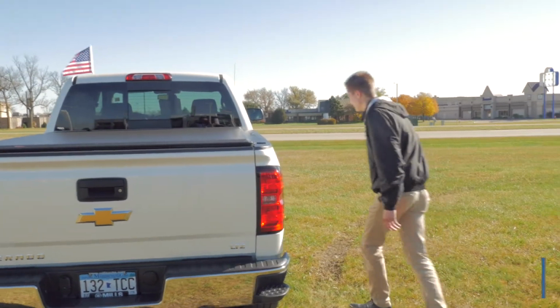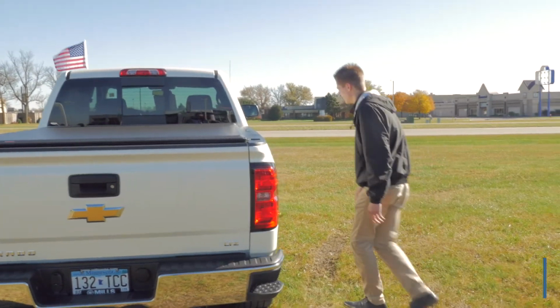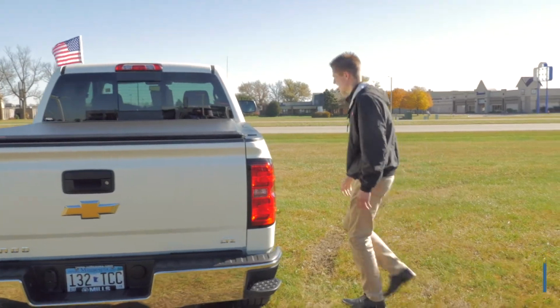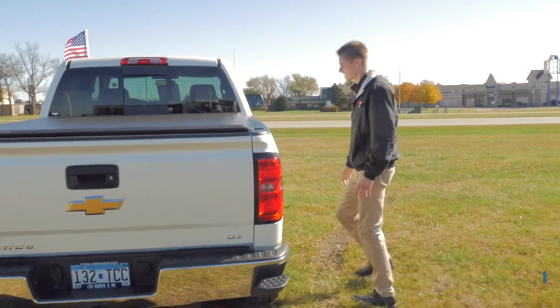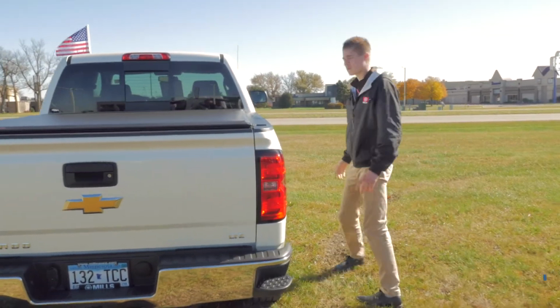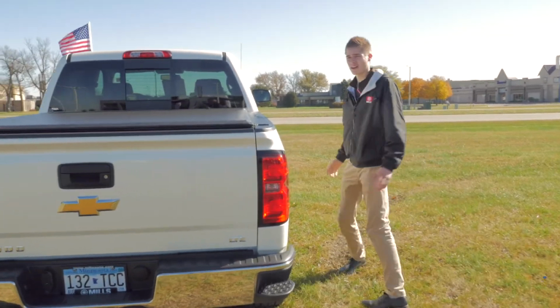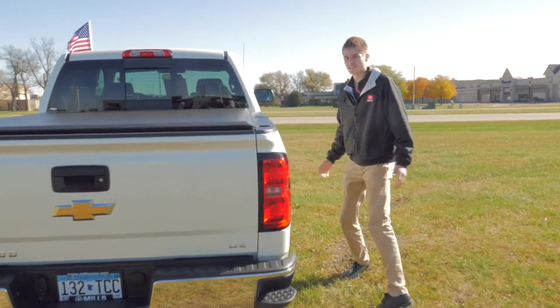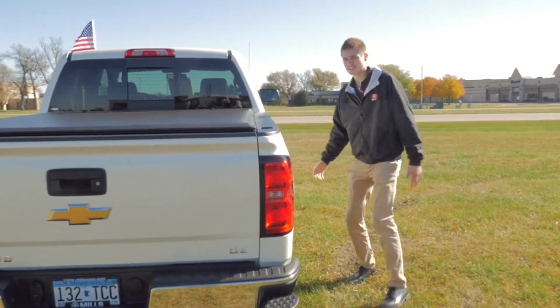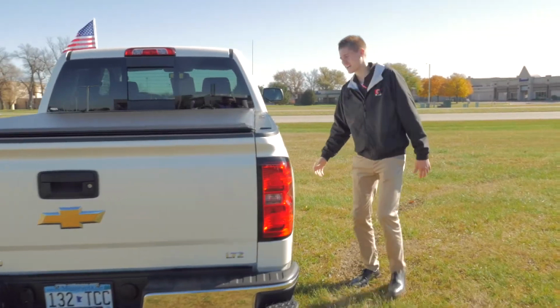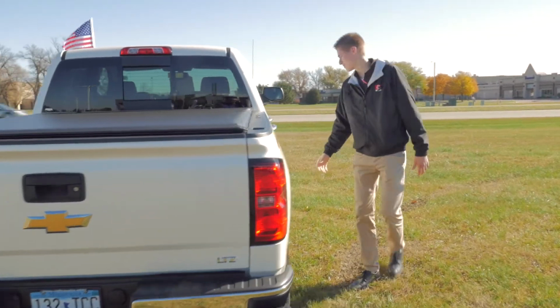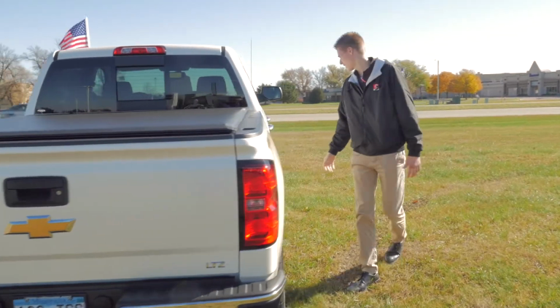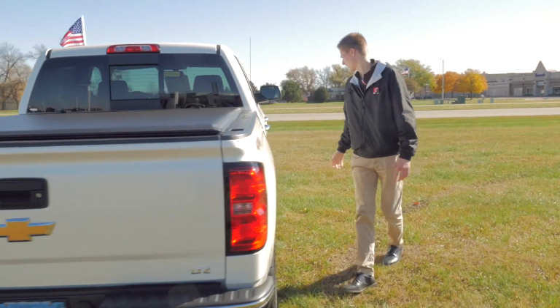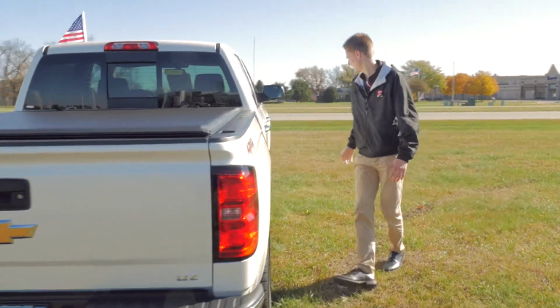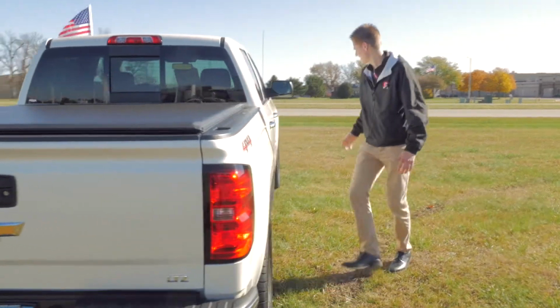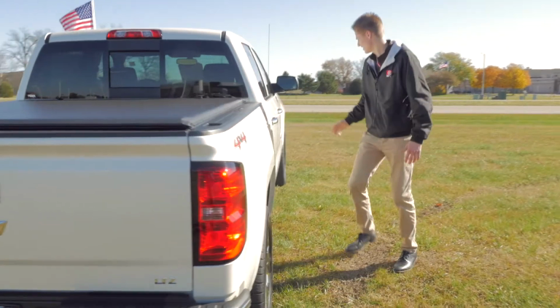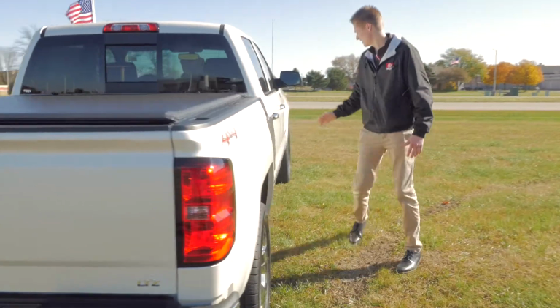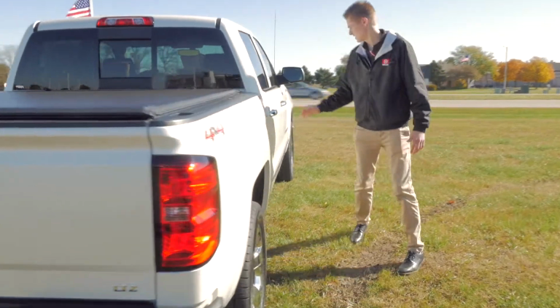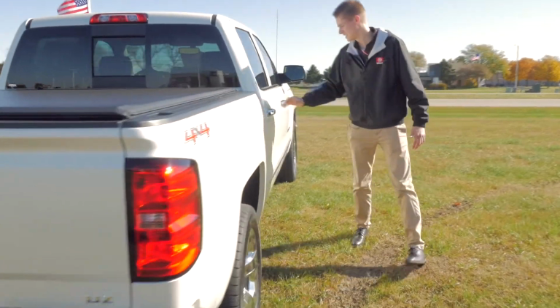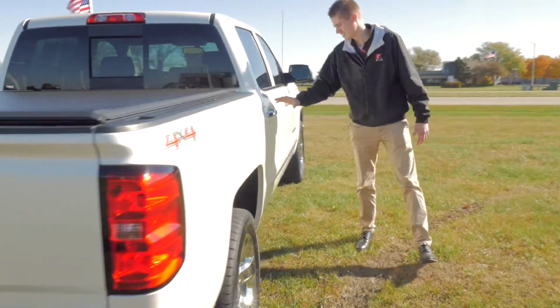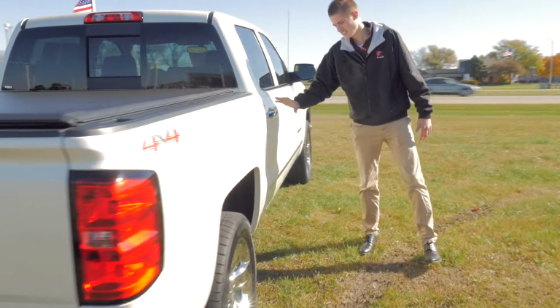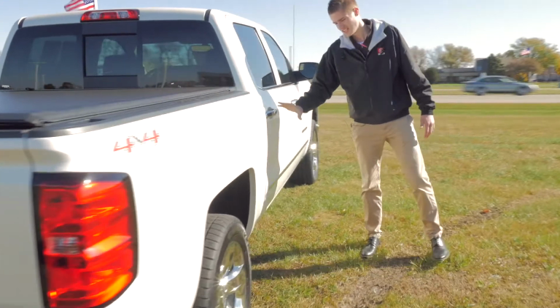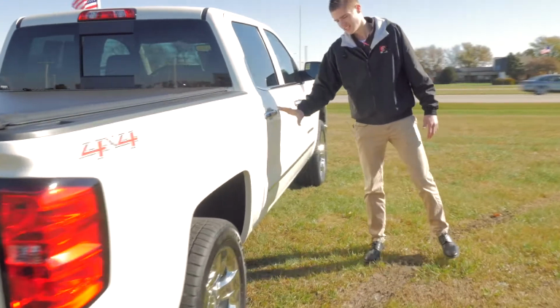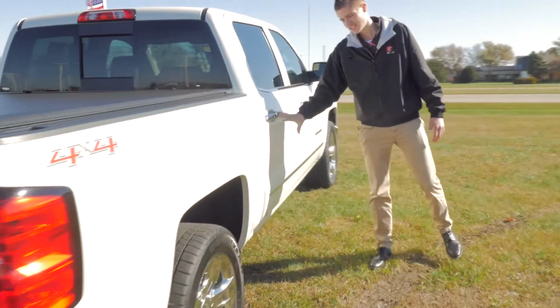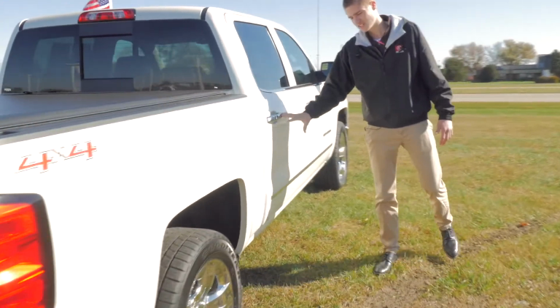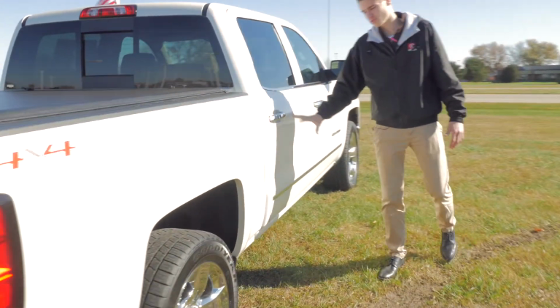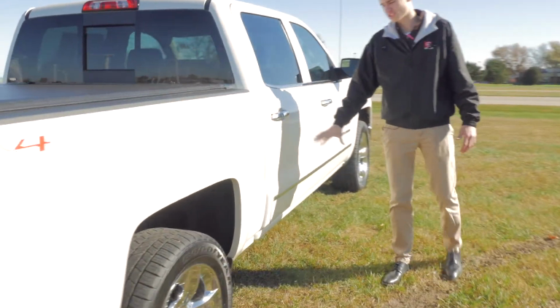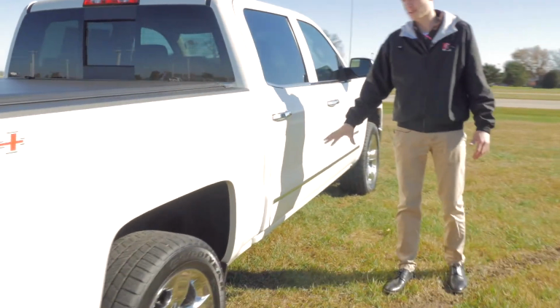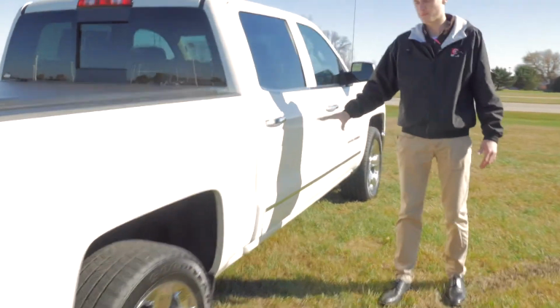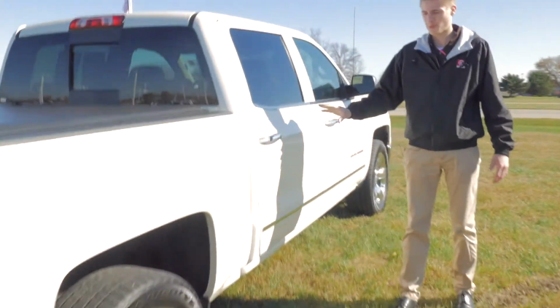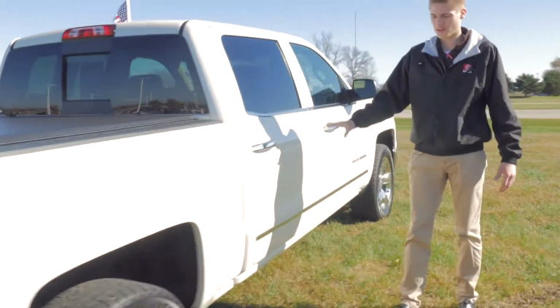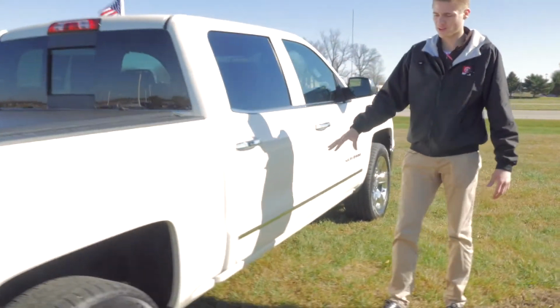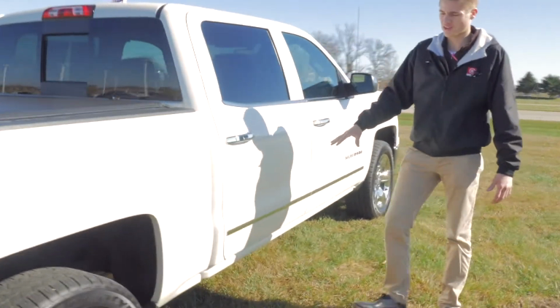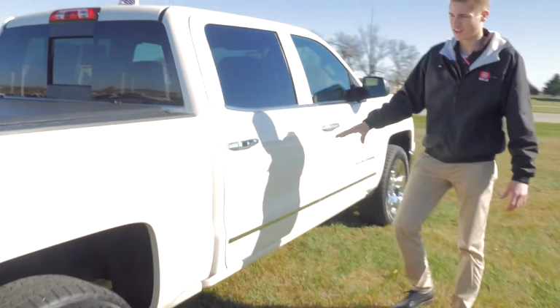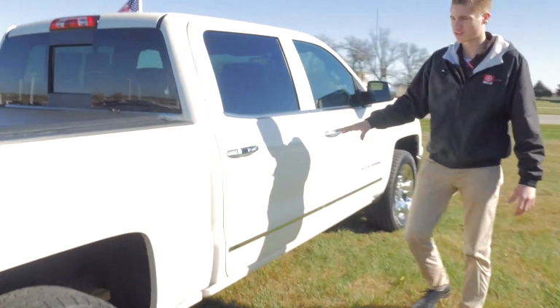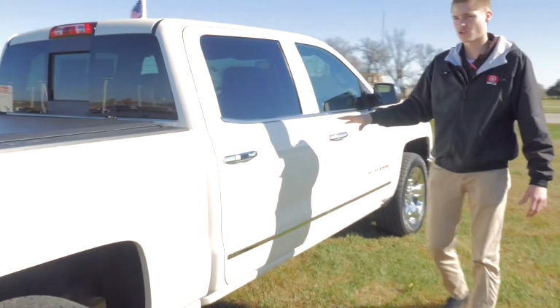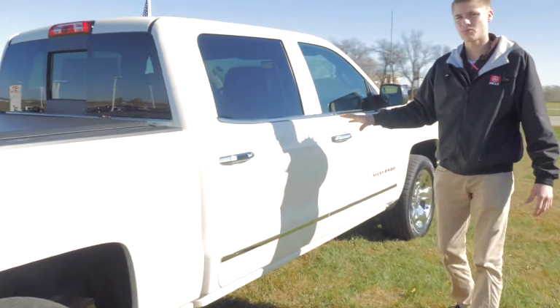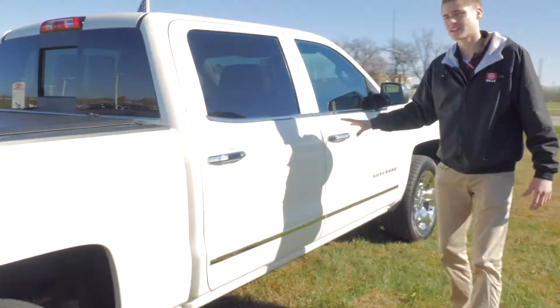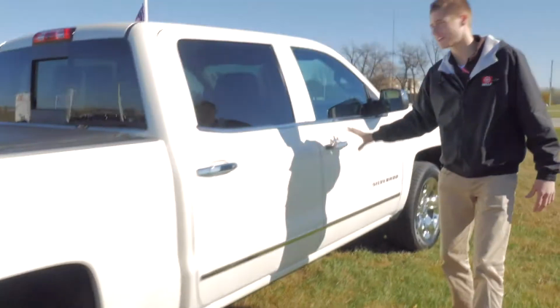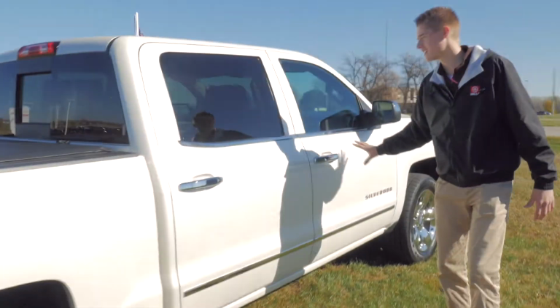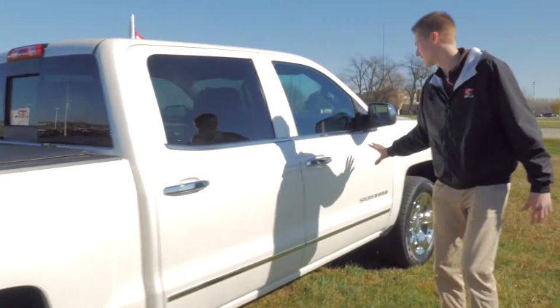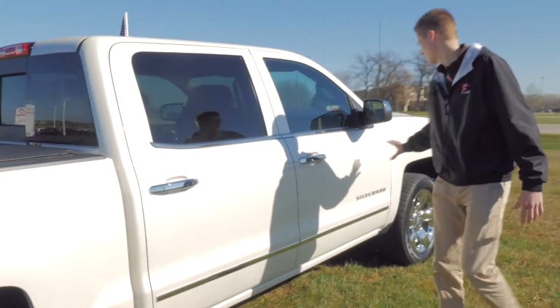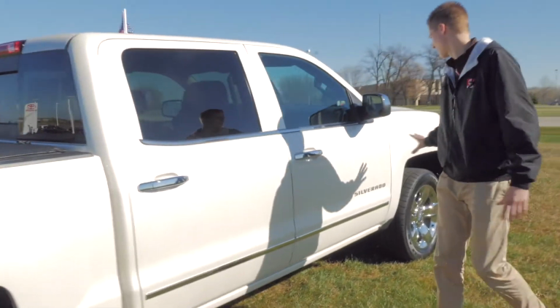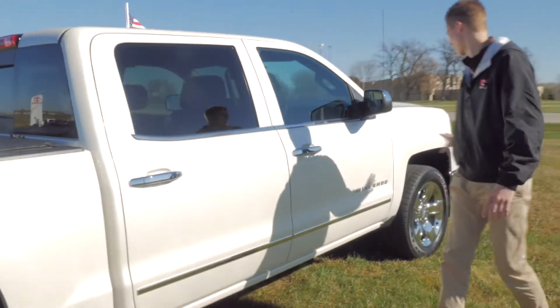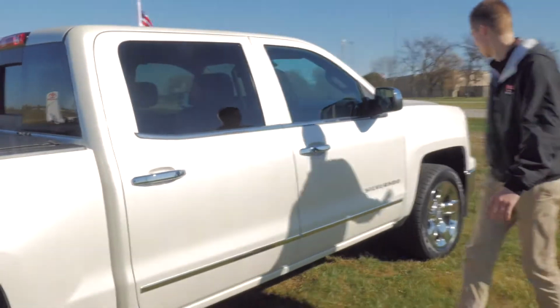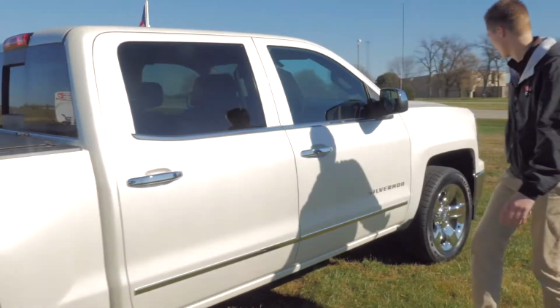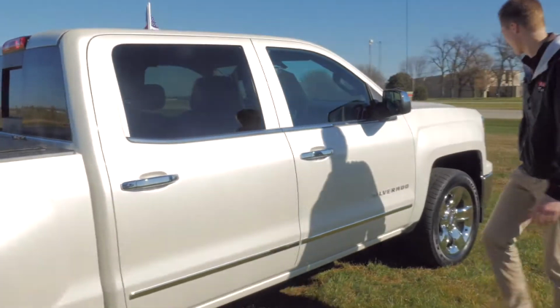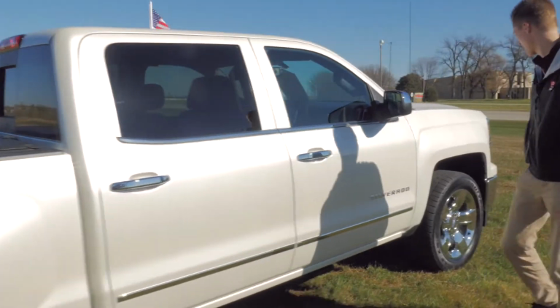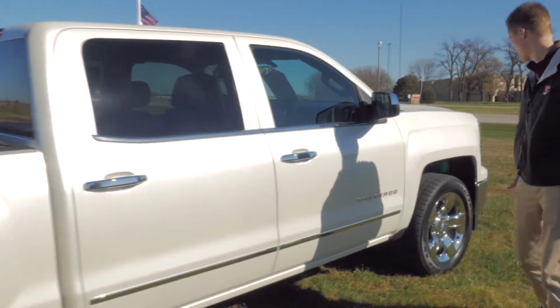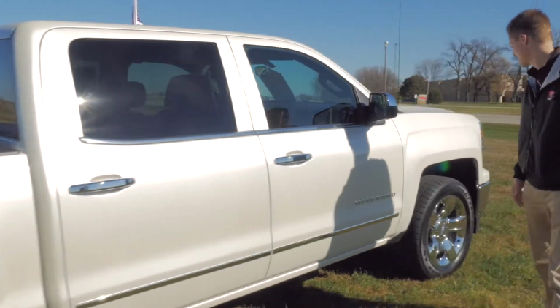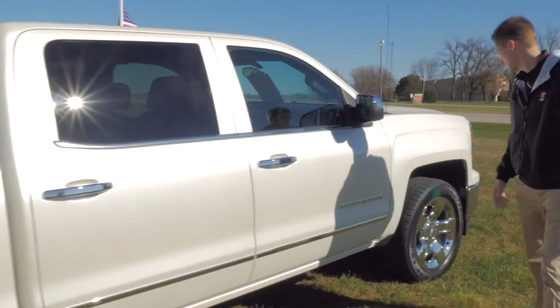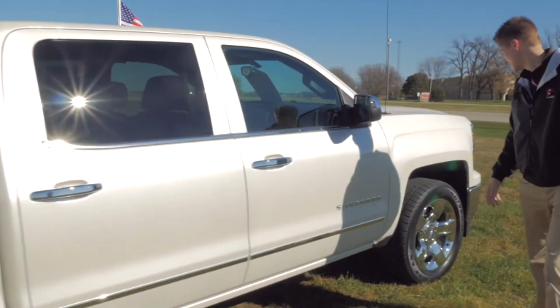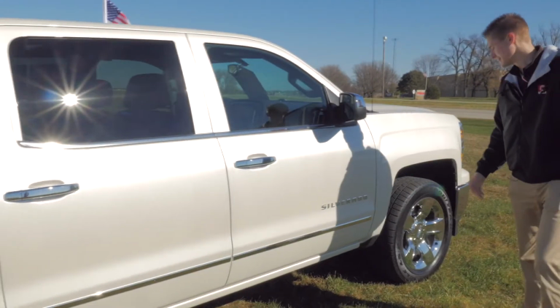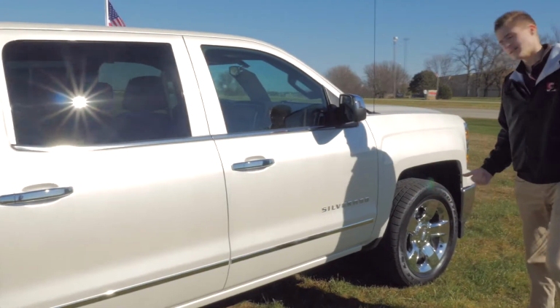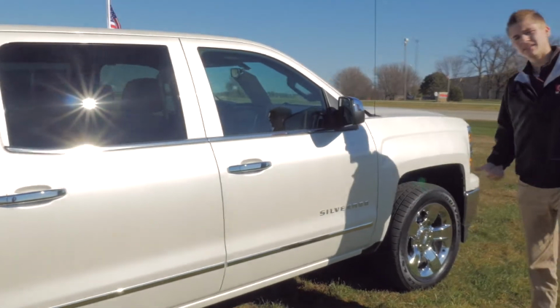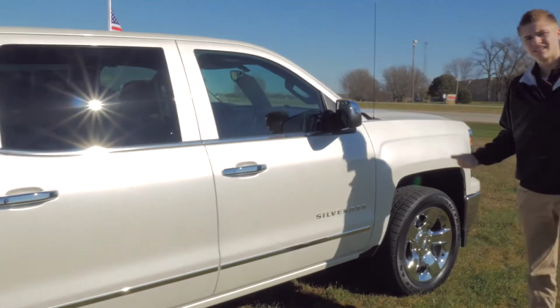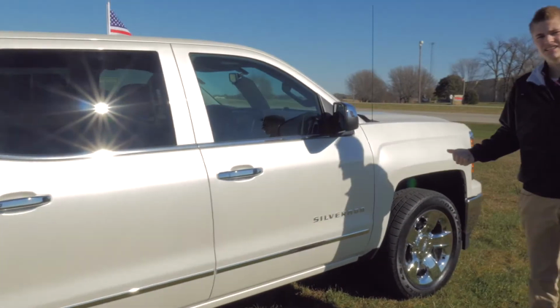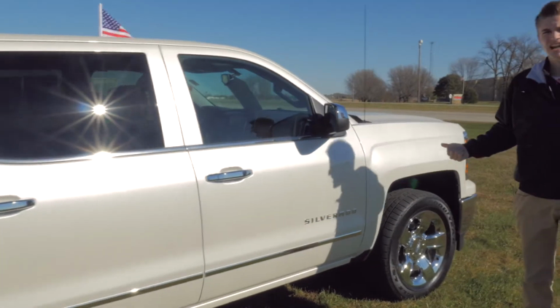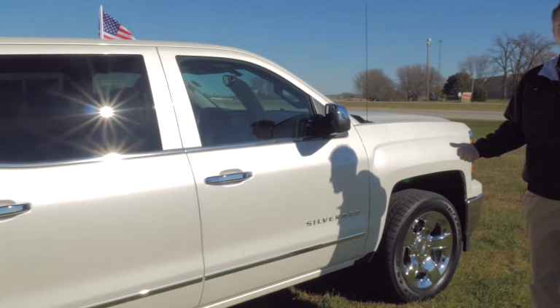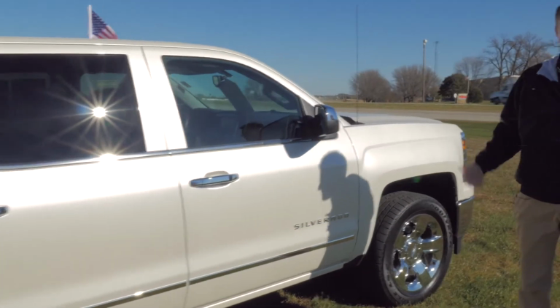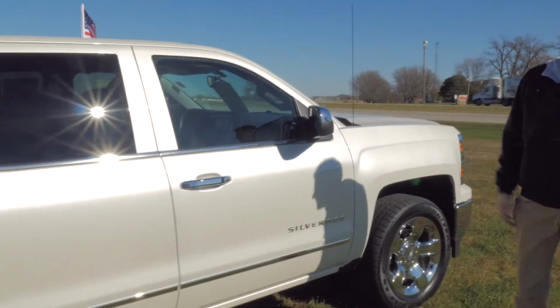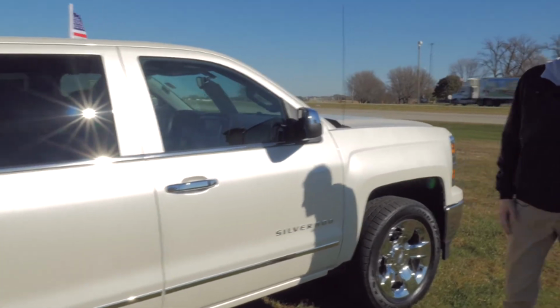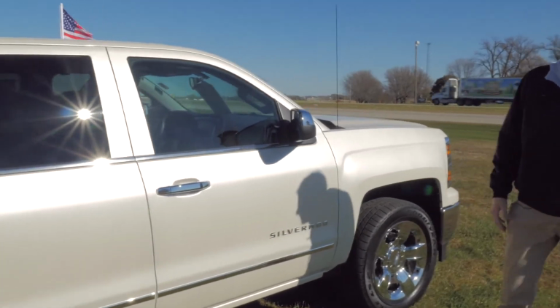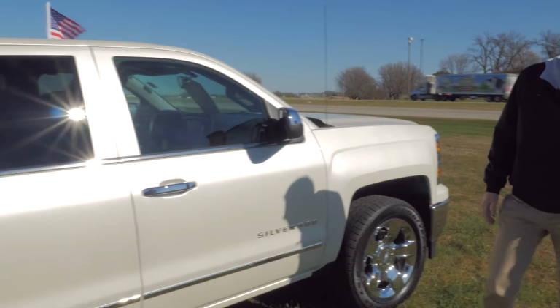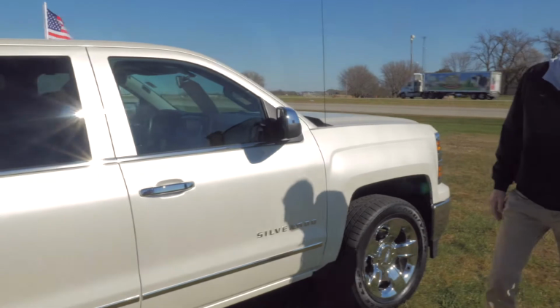Let's come around this side right here. Again, let's point out all that chrome. Let's hop inside and check it out.